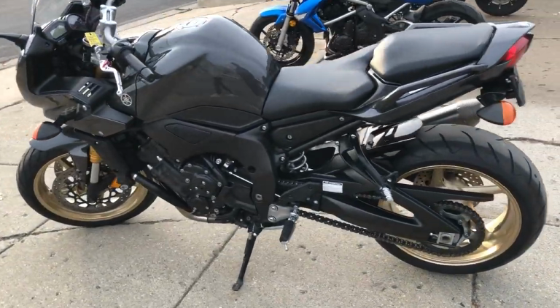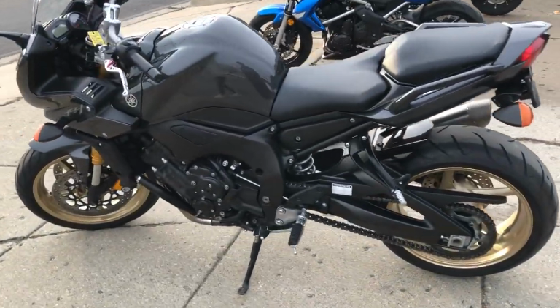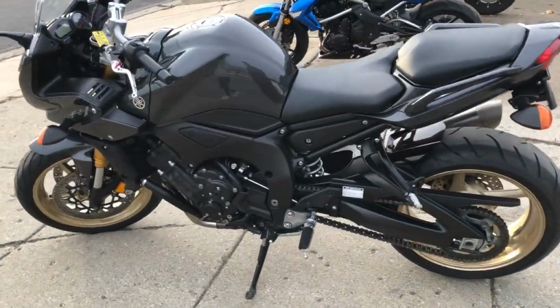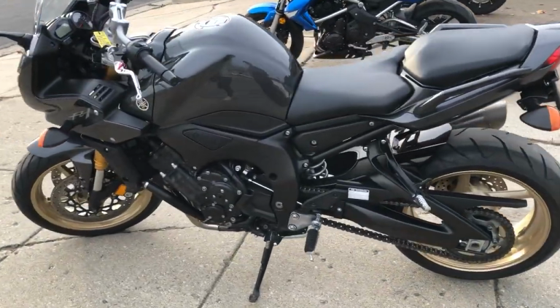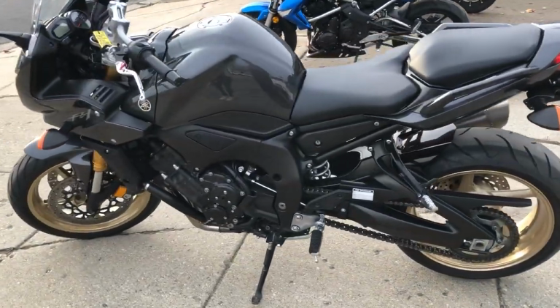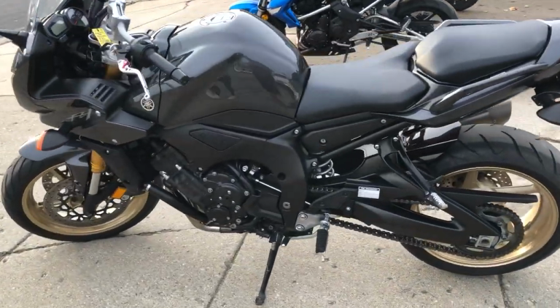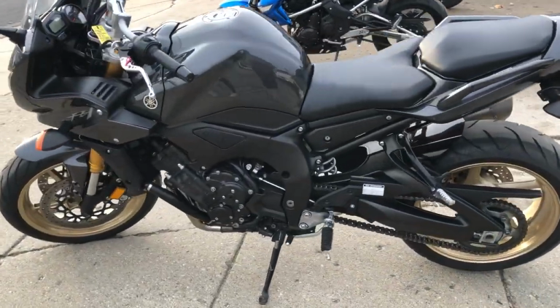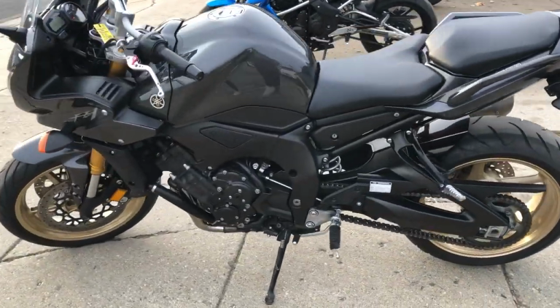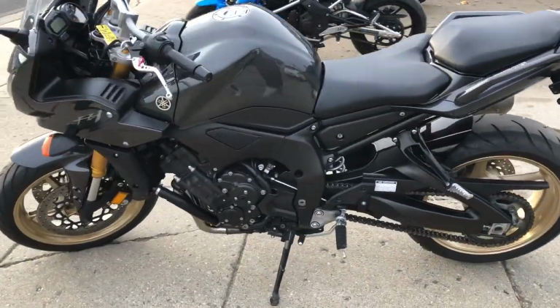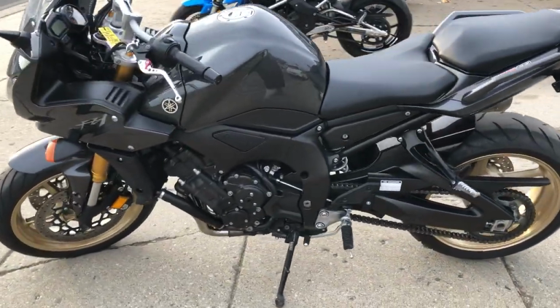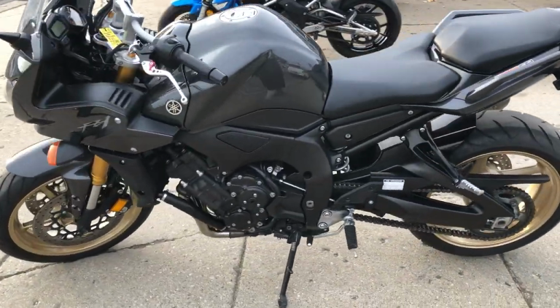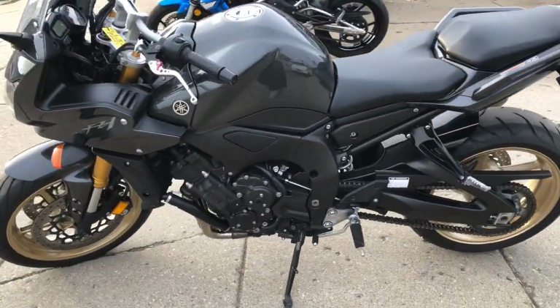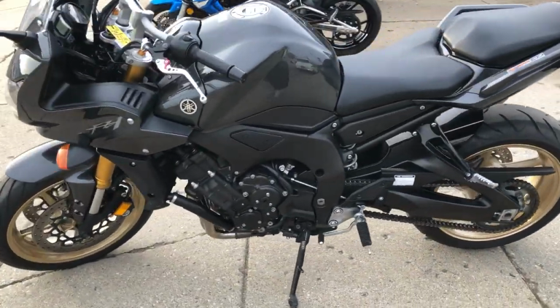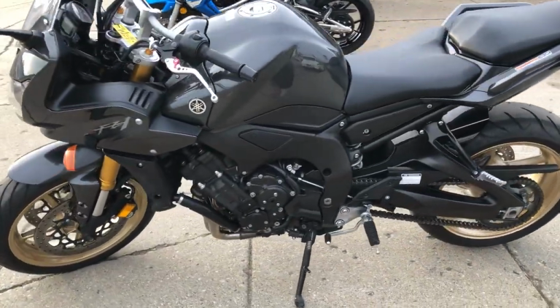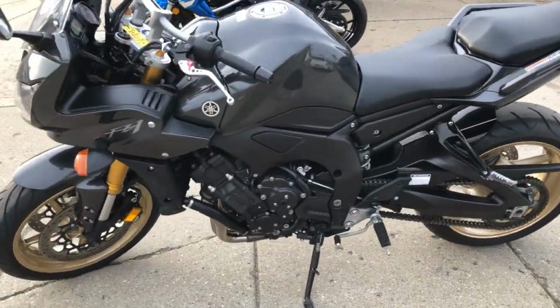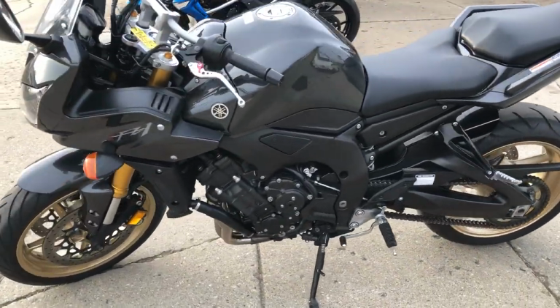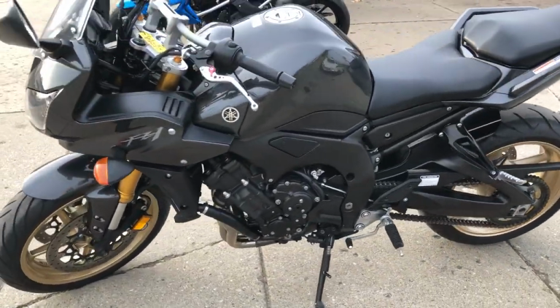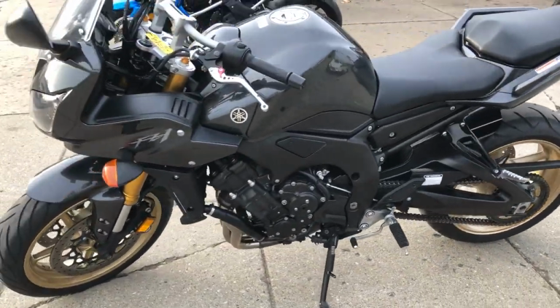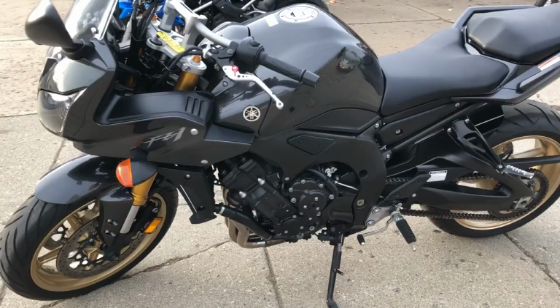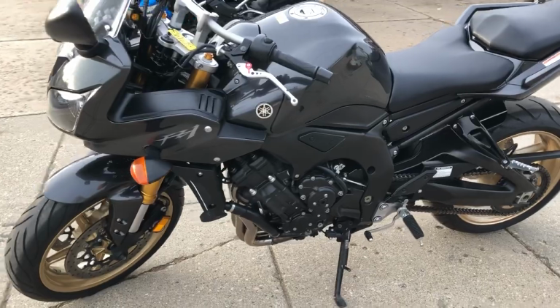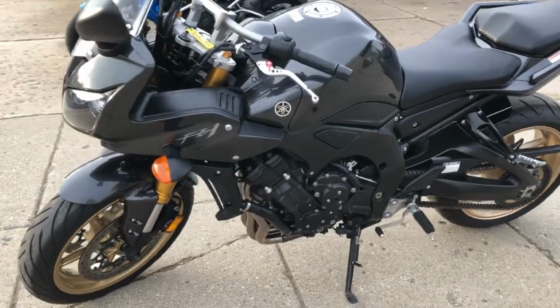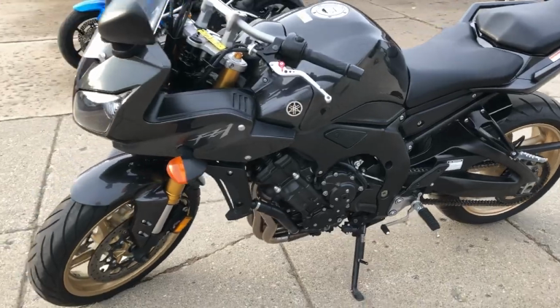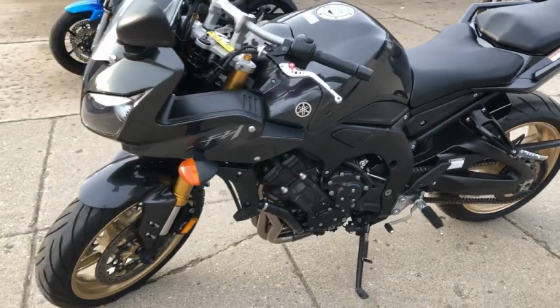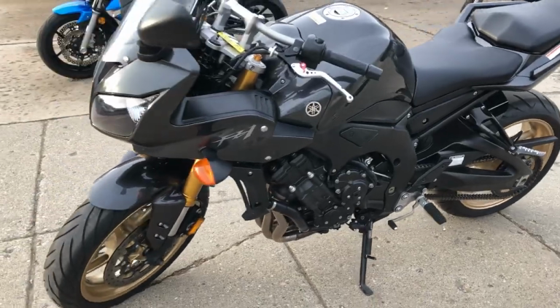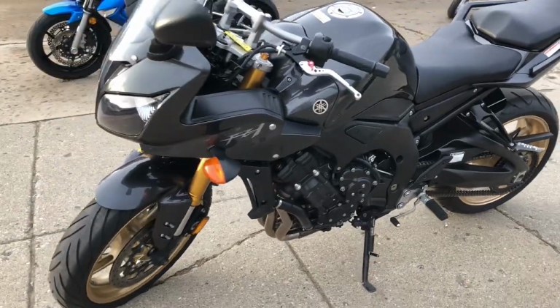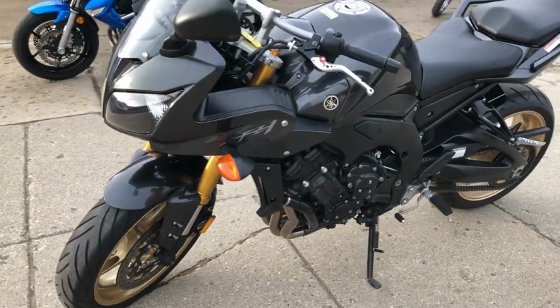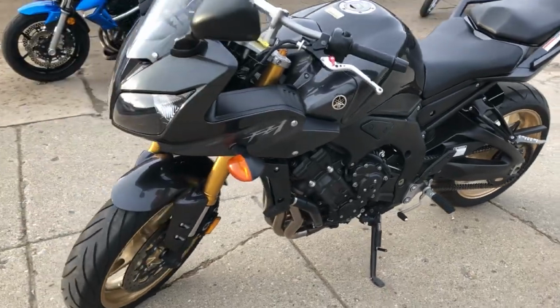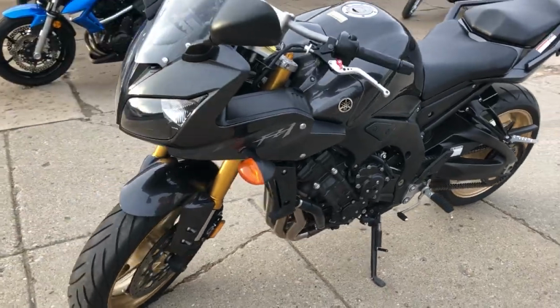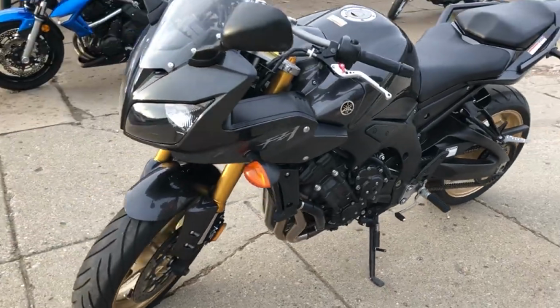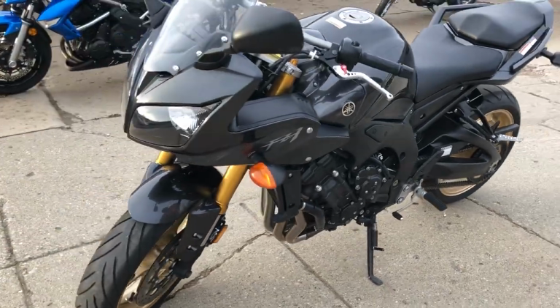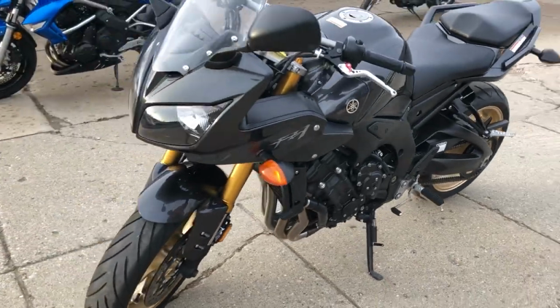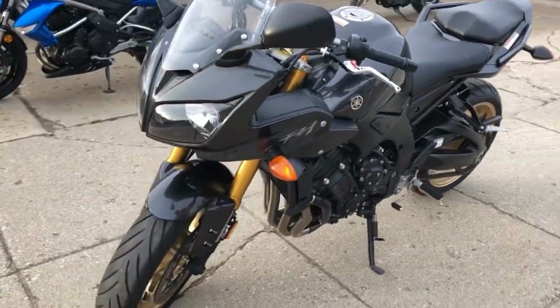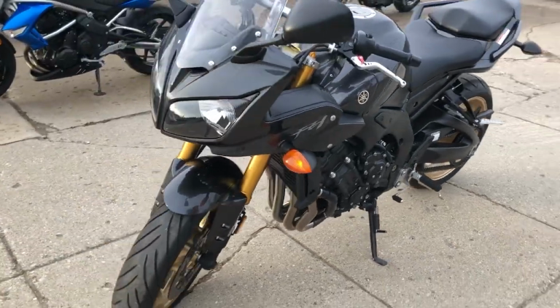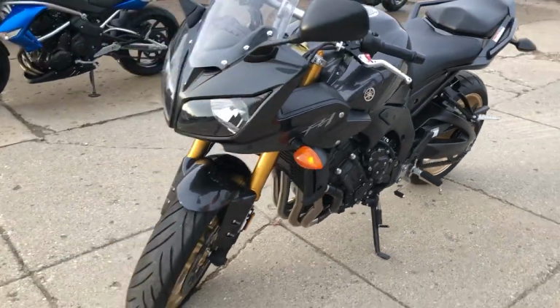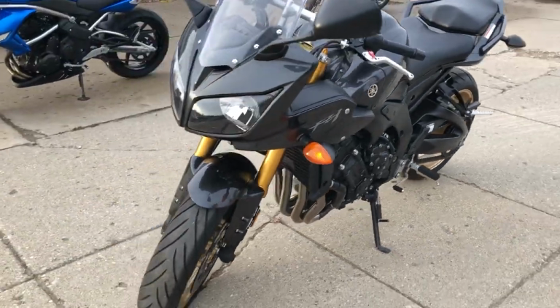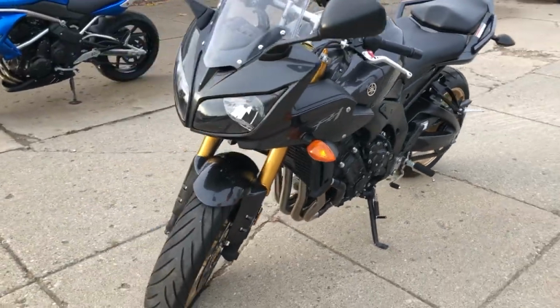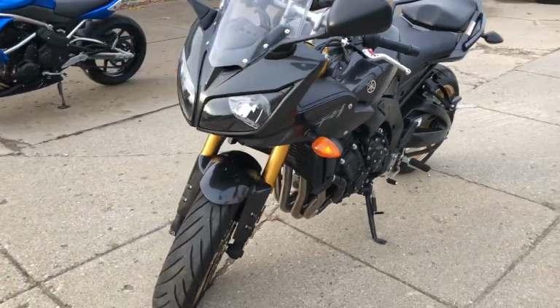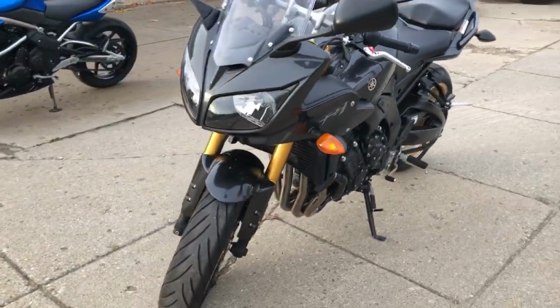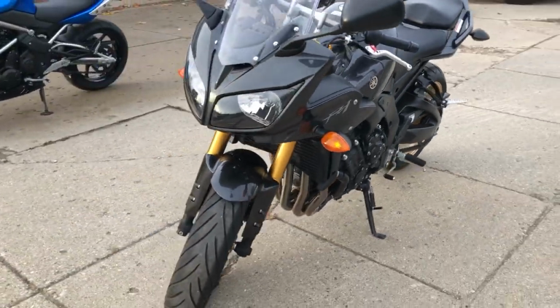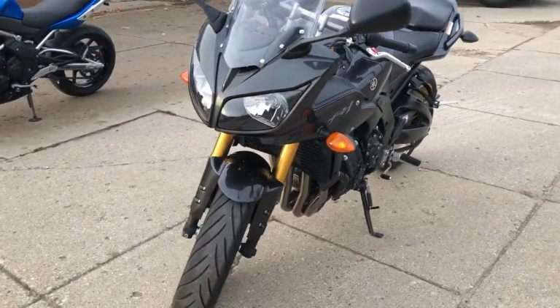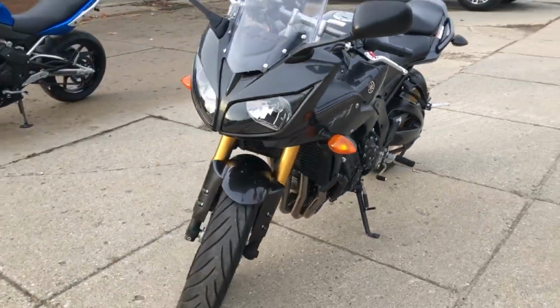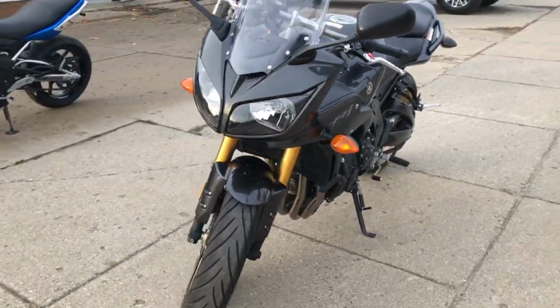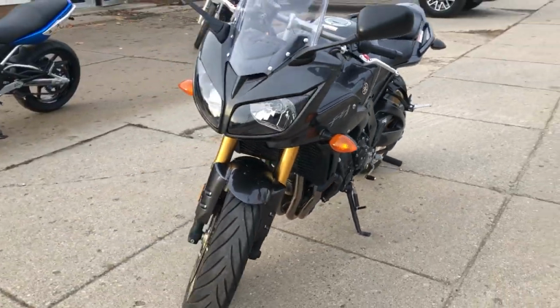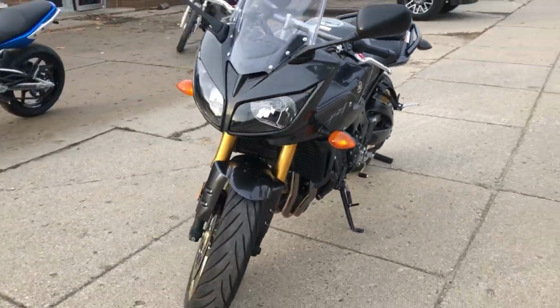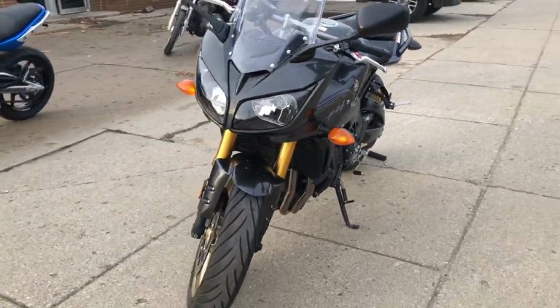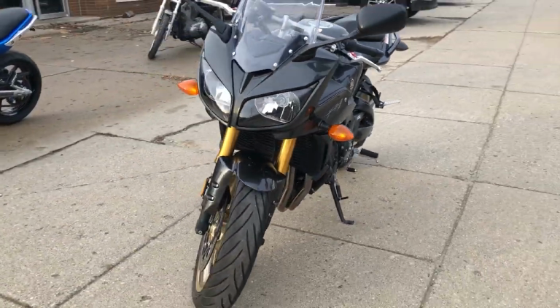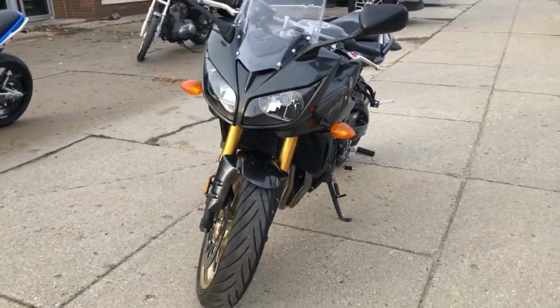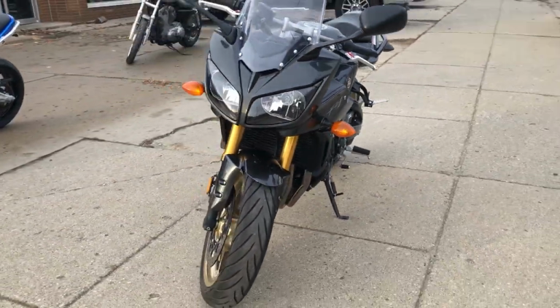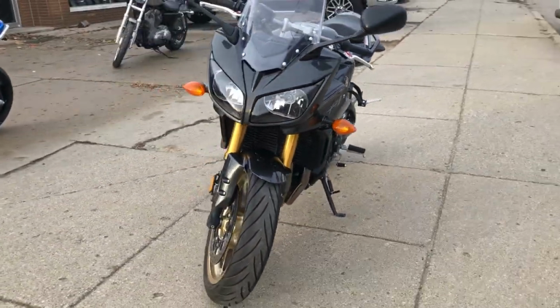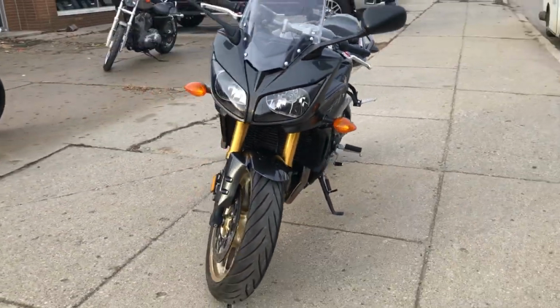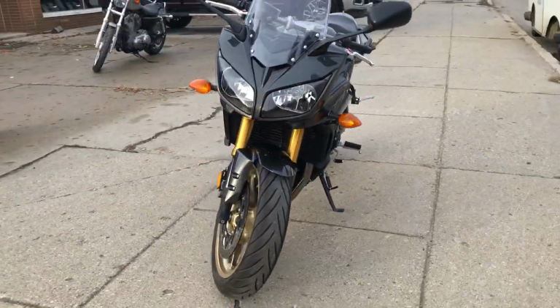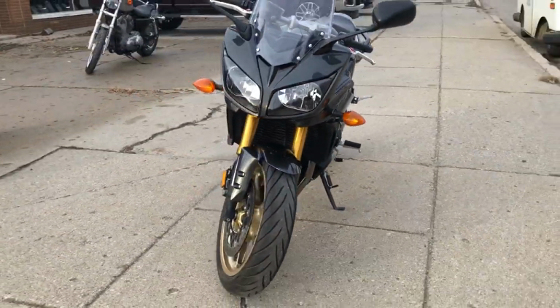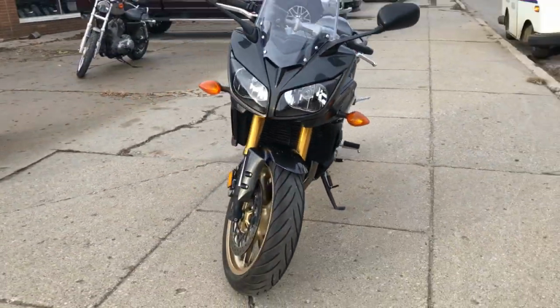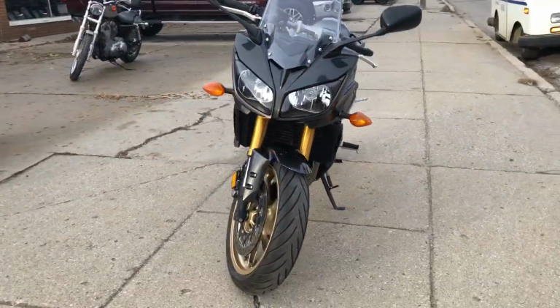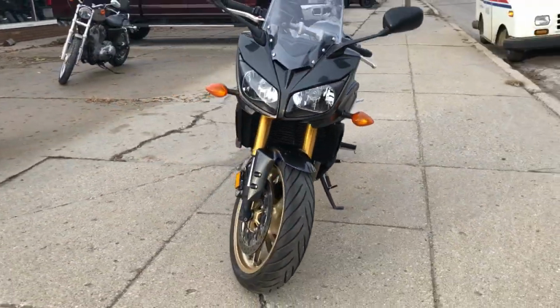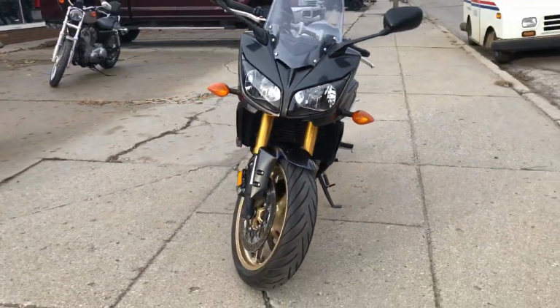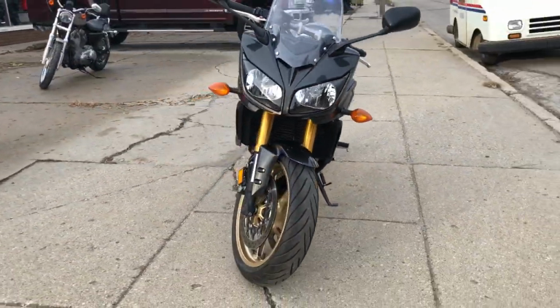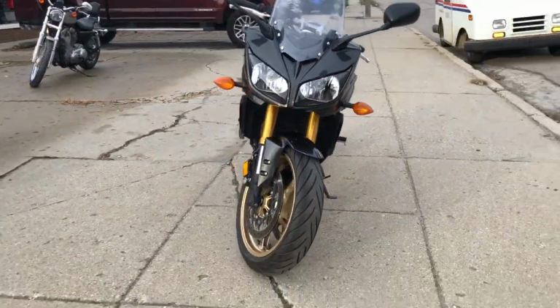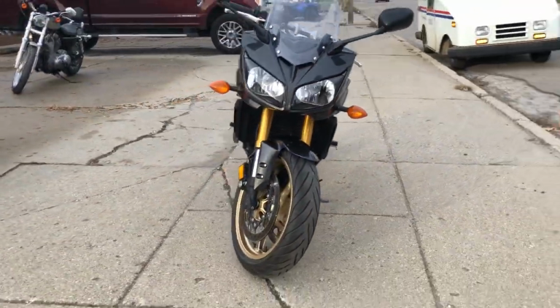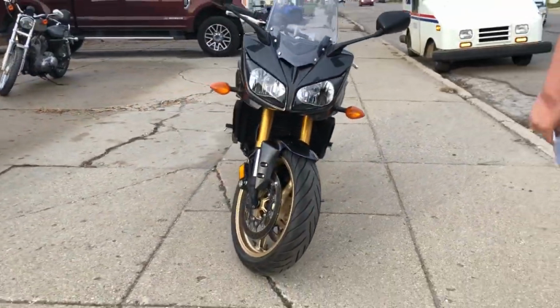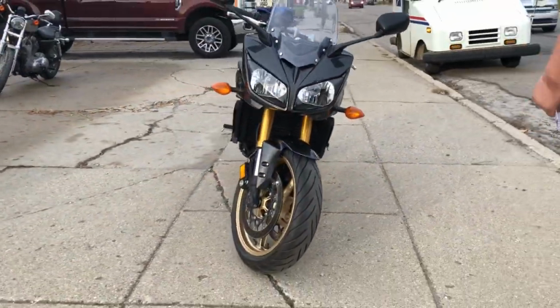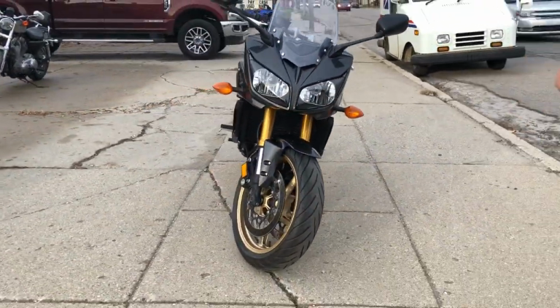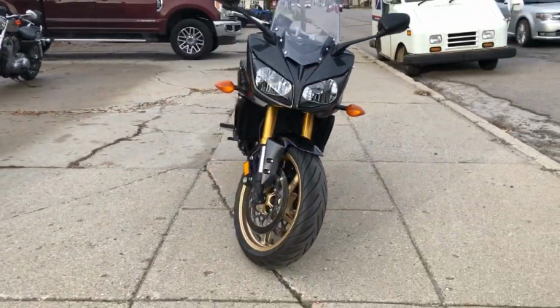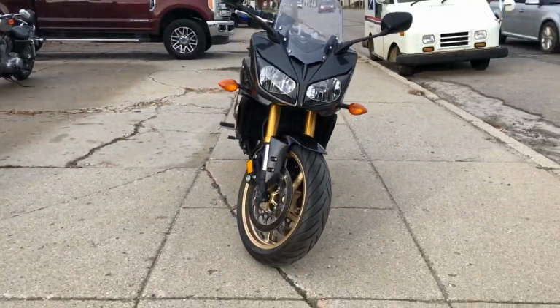Everything works. This one's ready to go. It's just been serviced at a factory authorized Yamaha dealership. All the fluids have been changed. Gas and go.